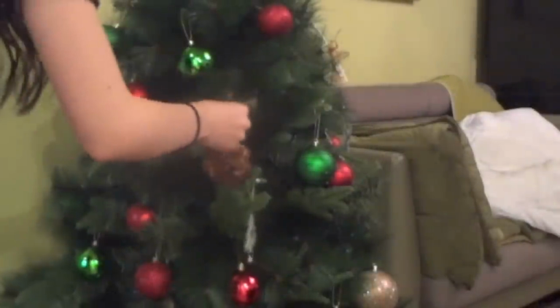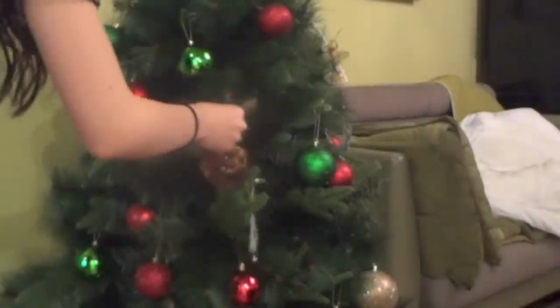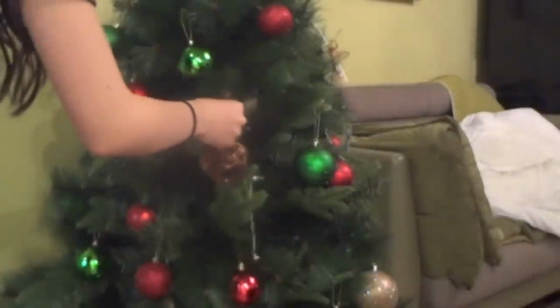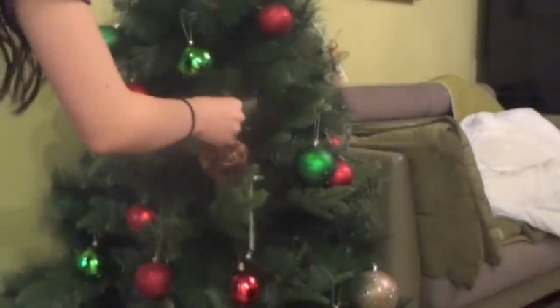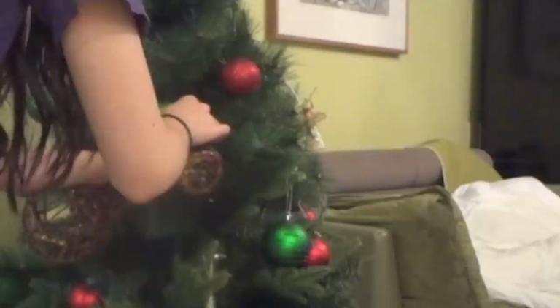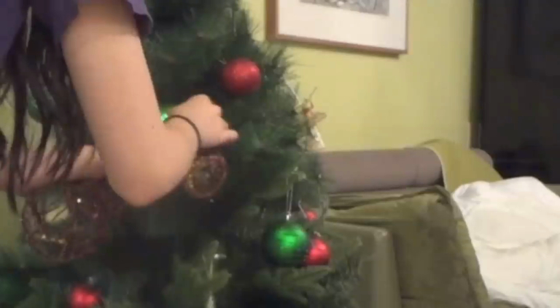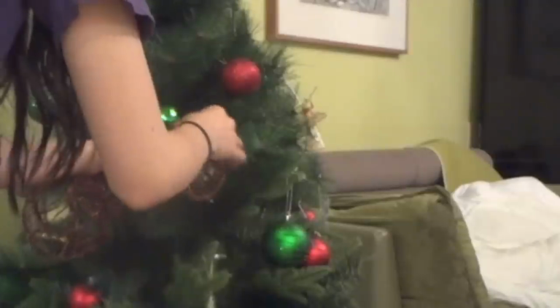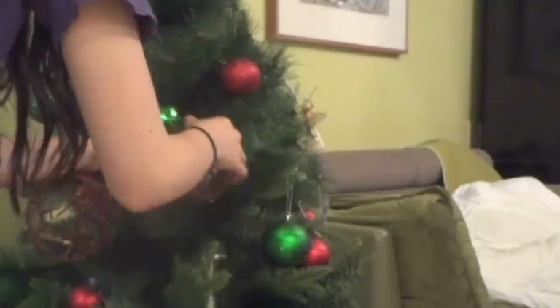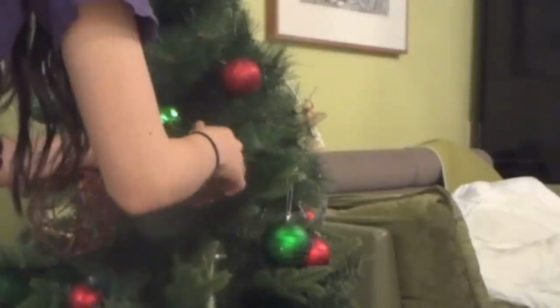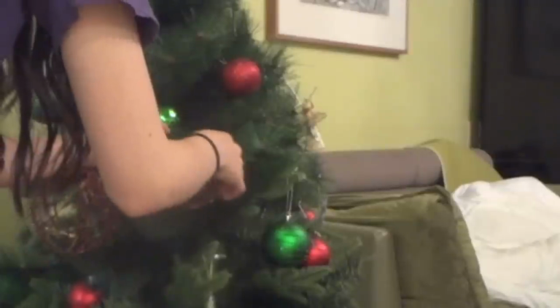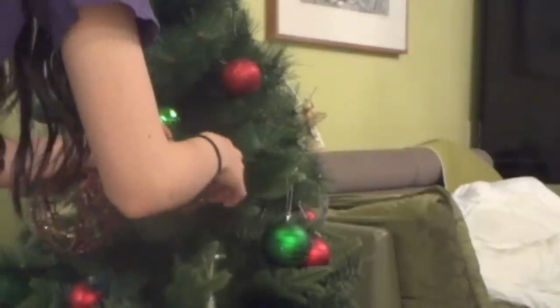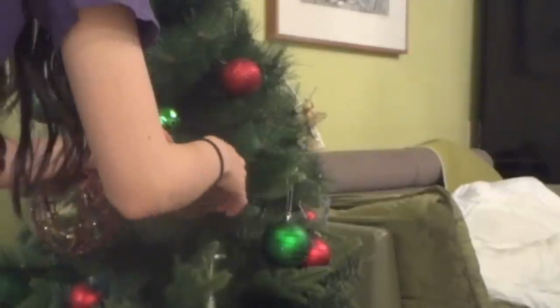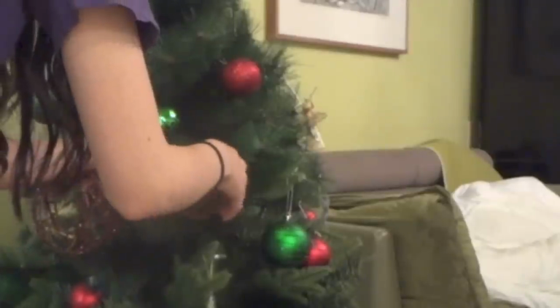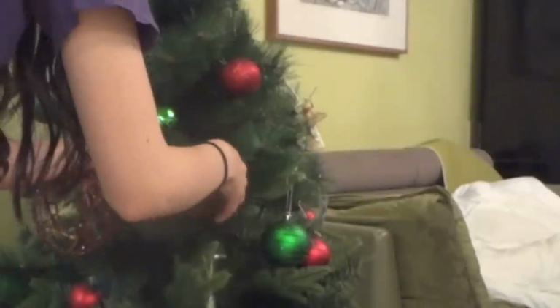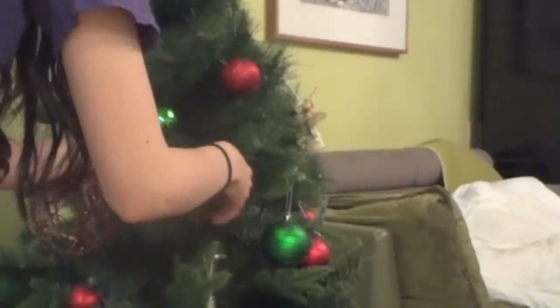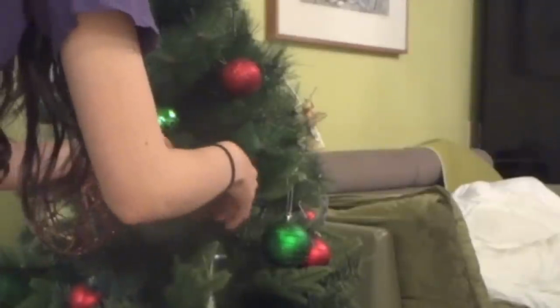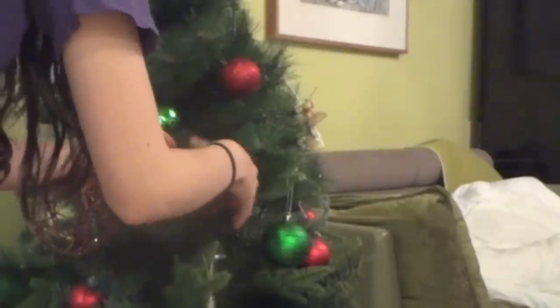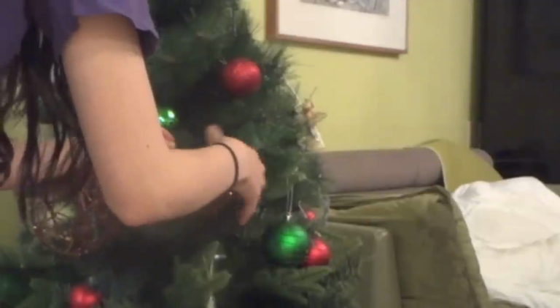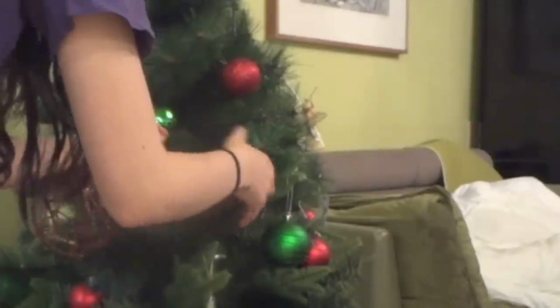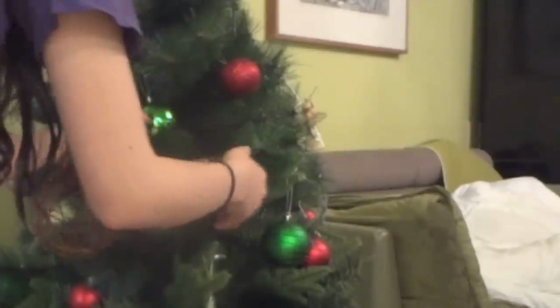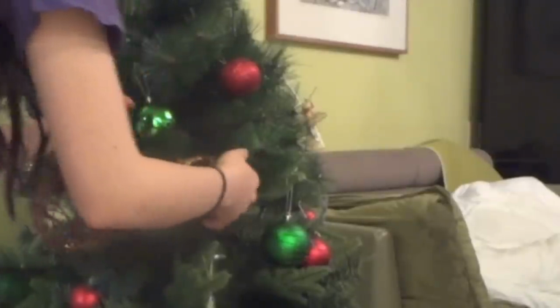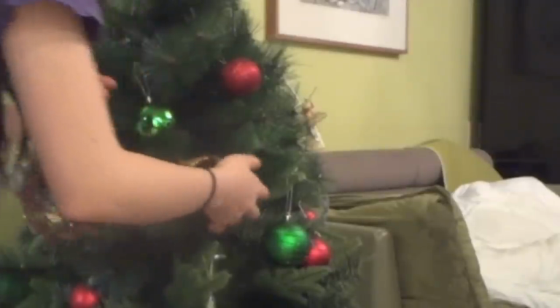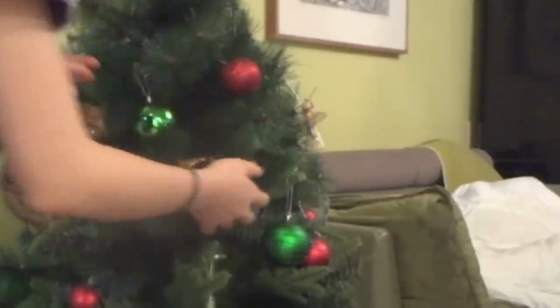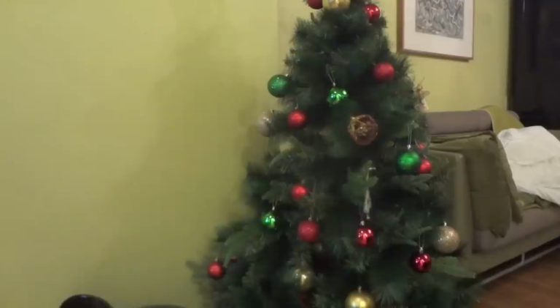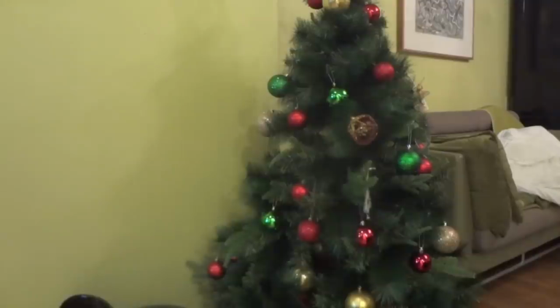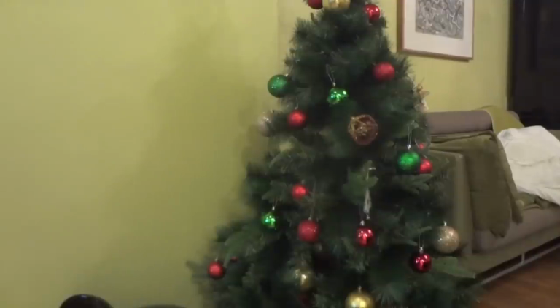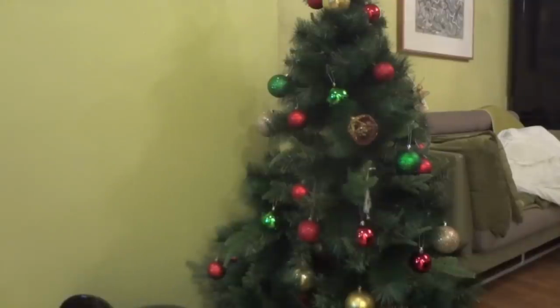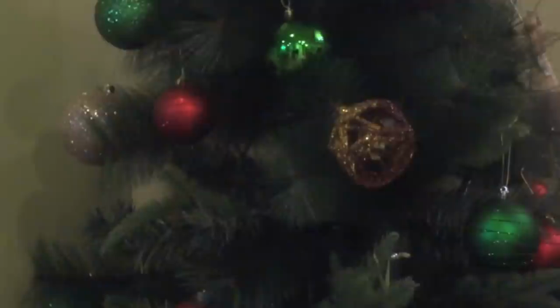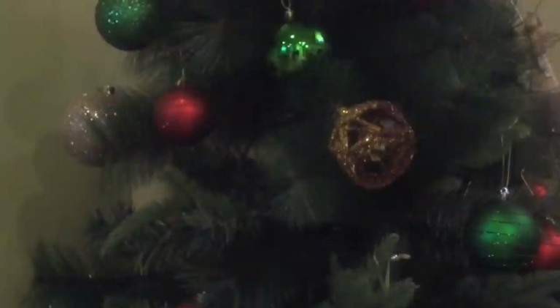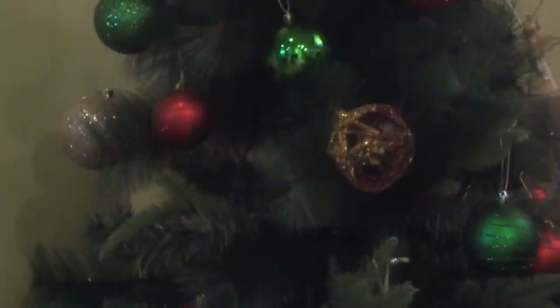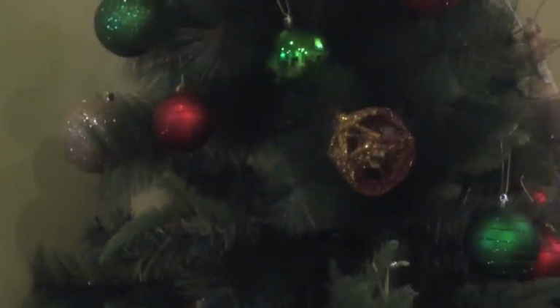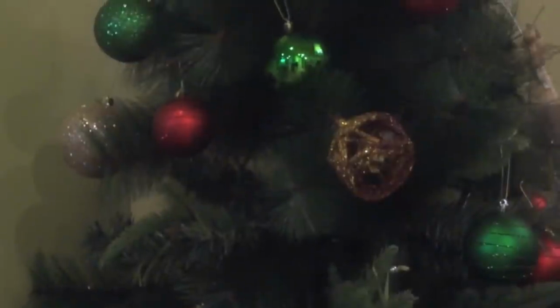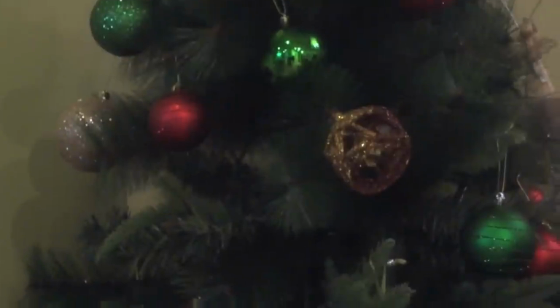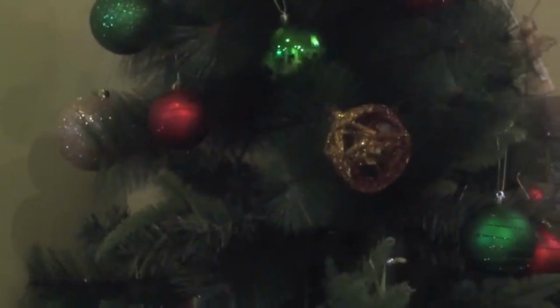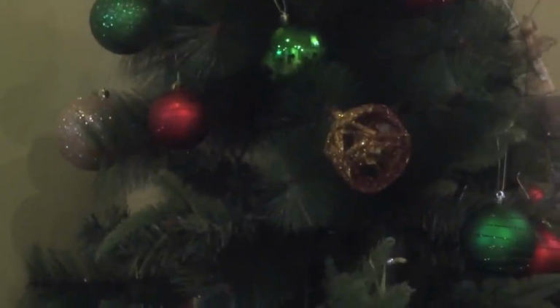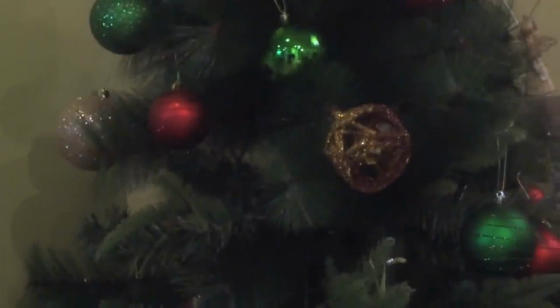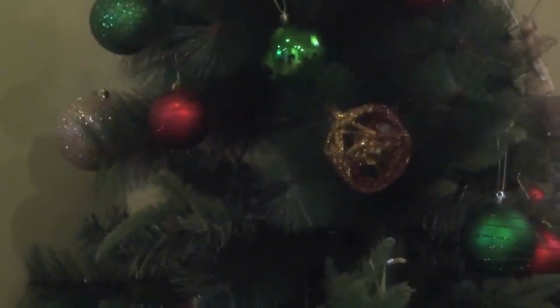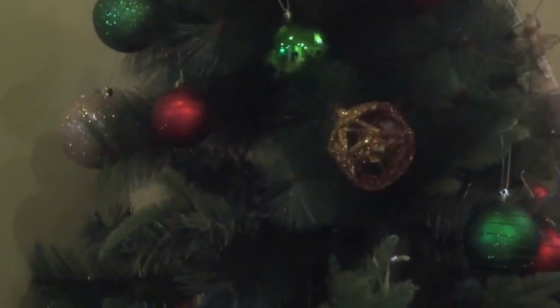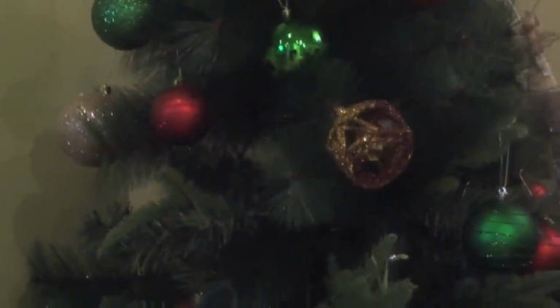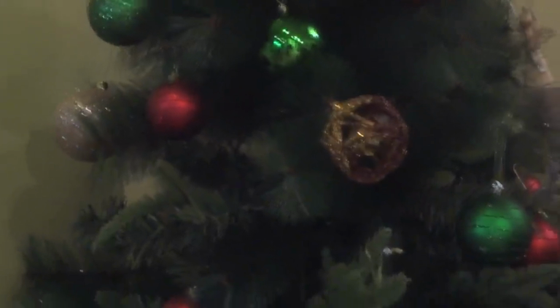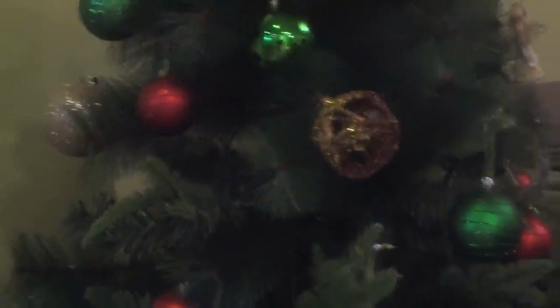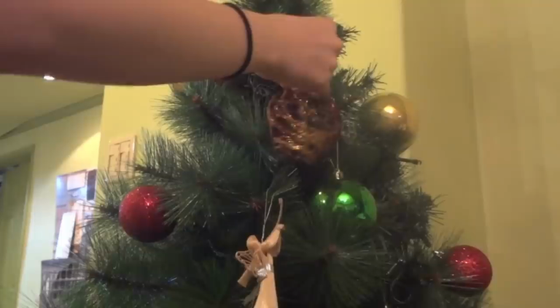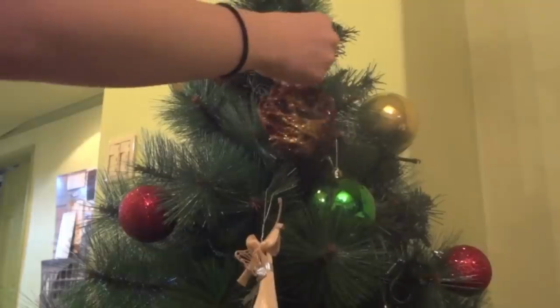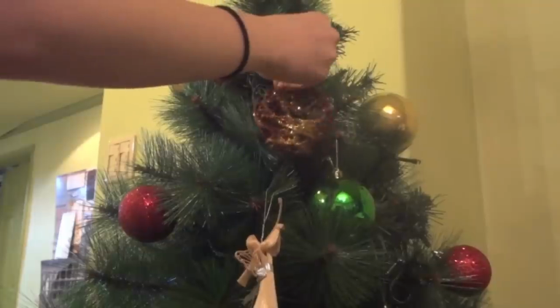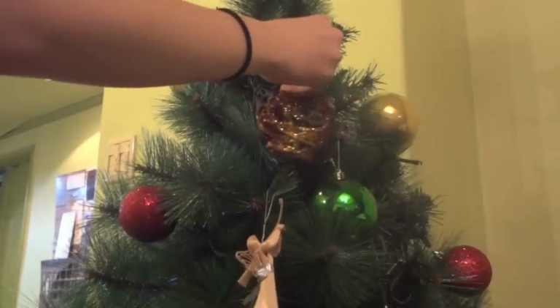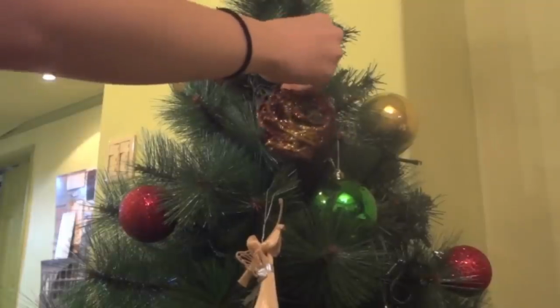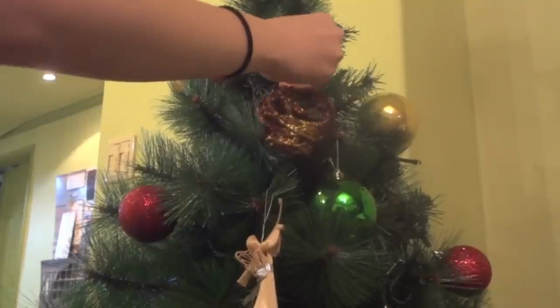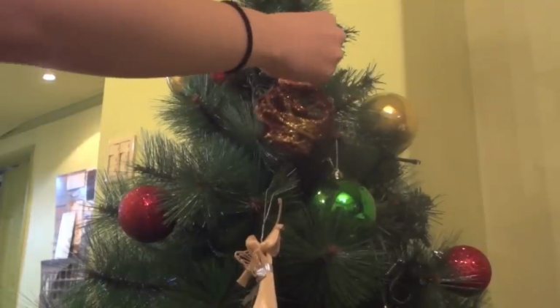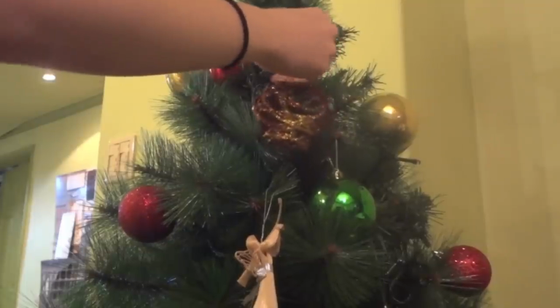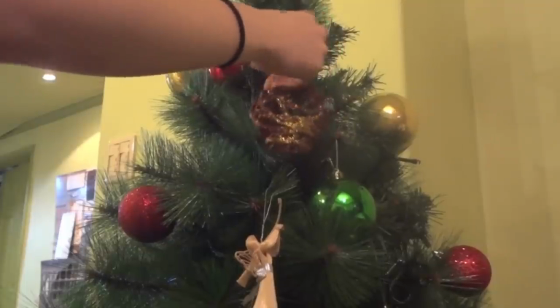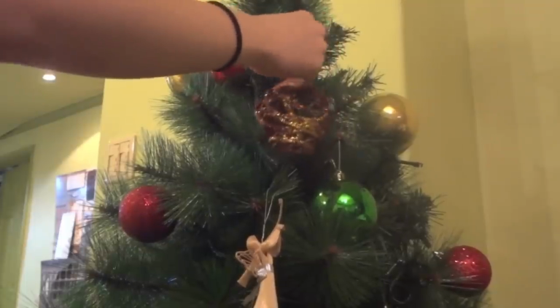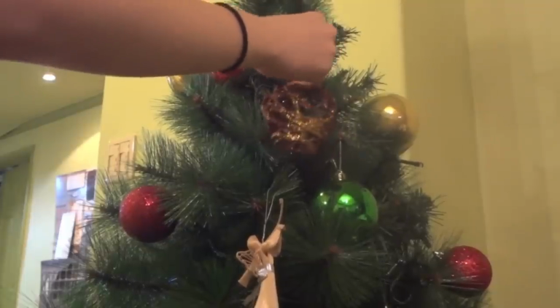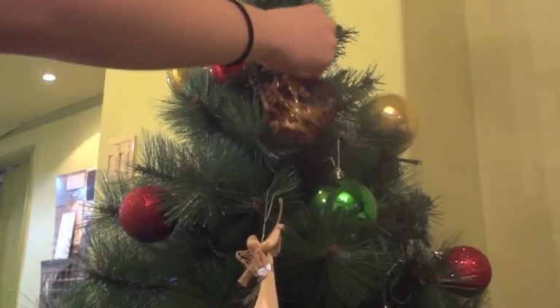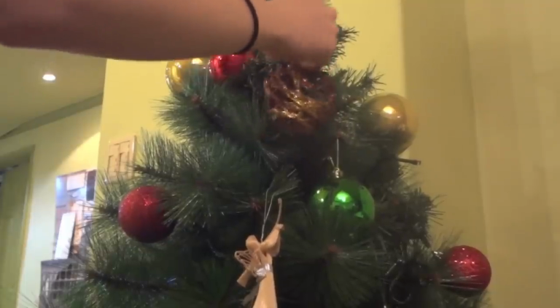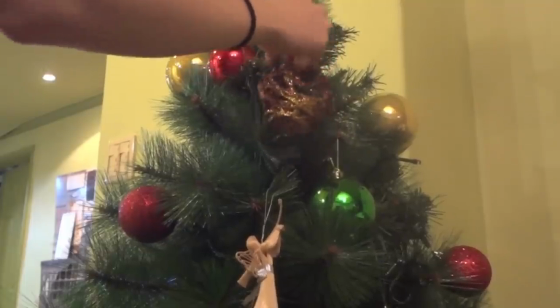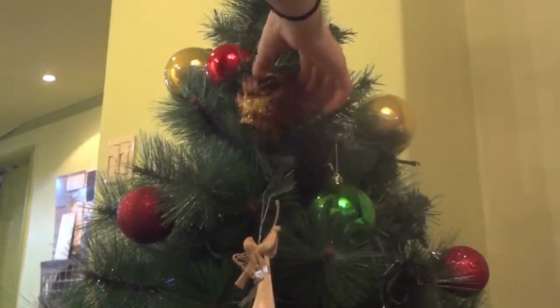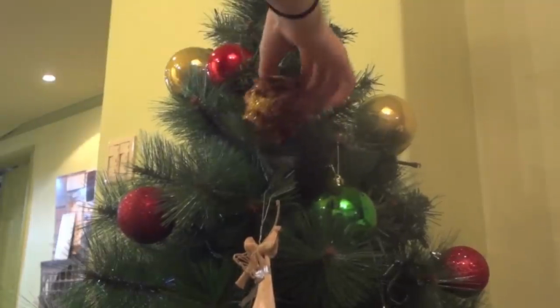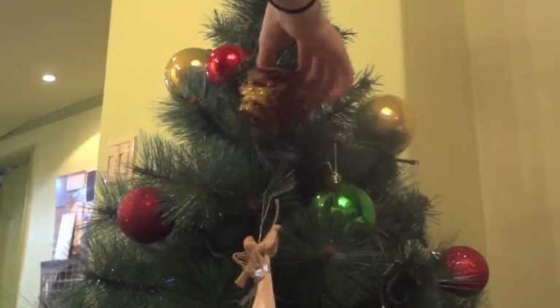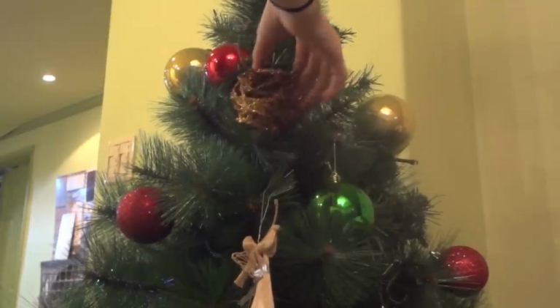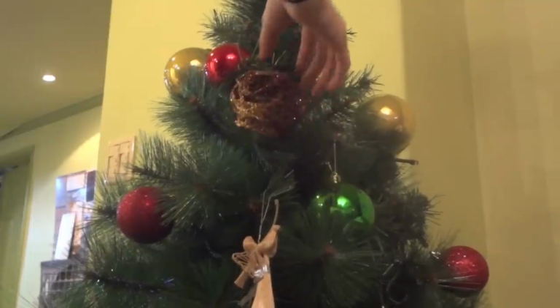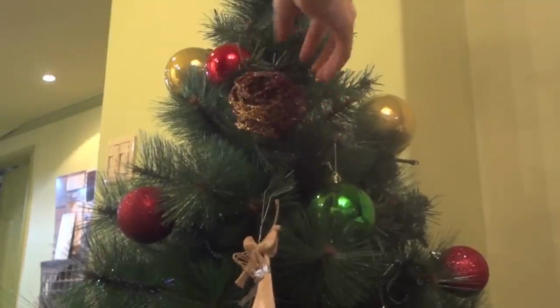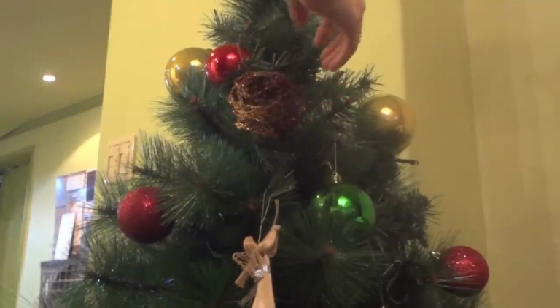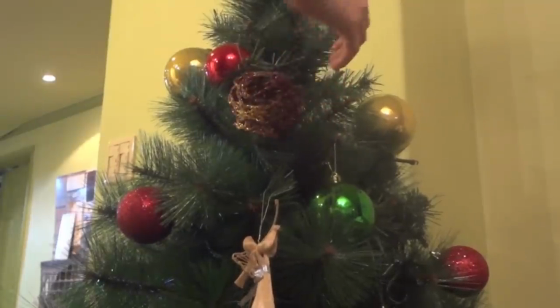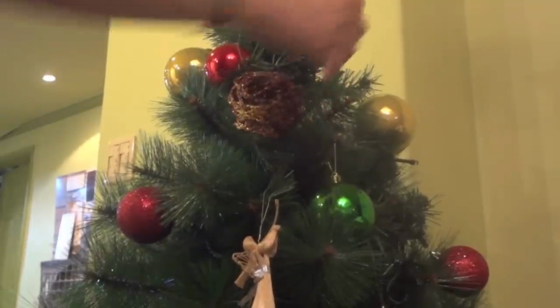You can either hang this on your own tree or give it as a Christmas present to someone, because you want to show off some DIY skills you have.